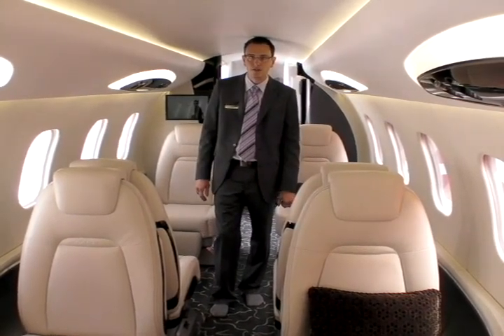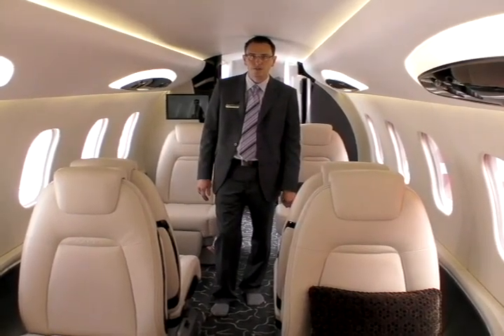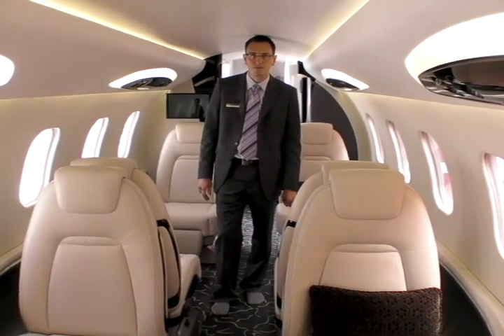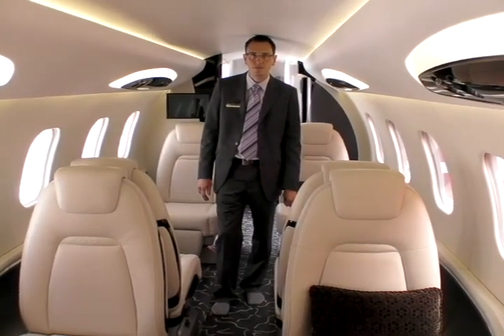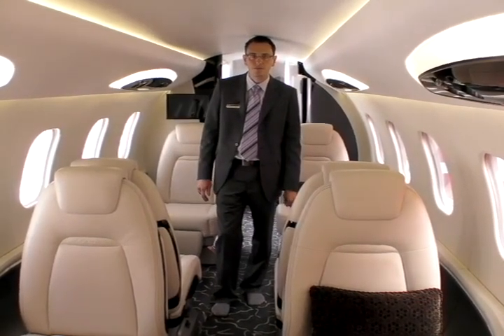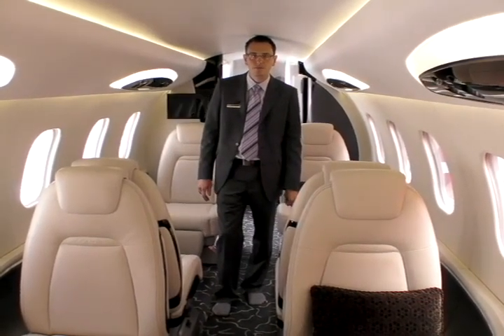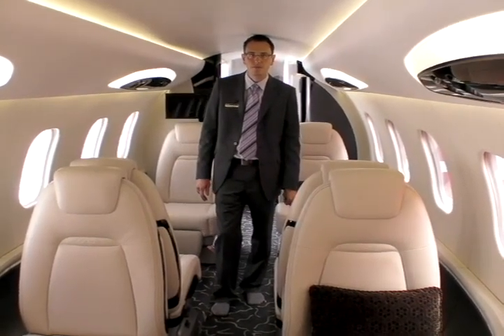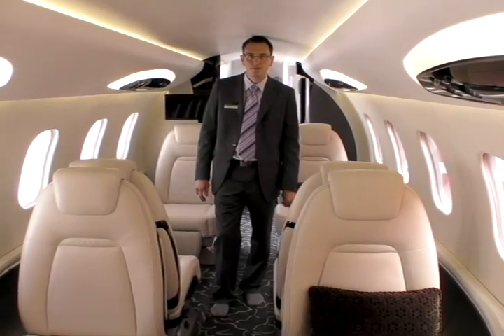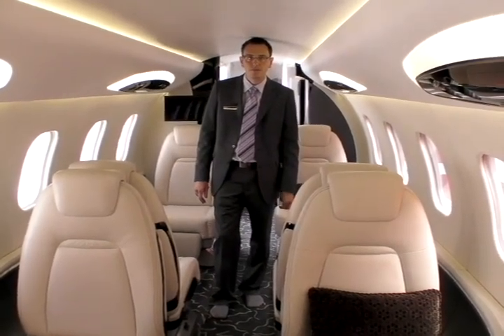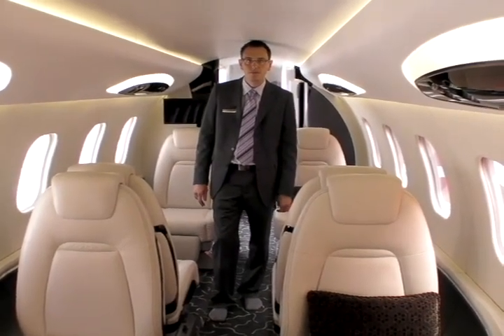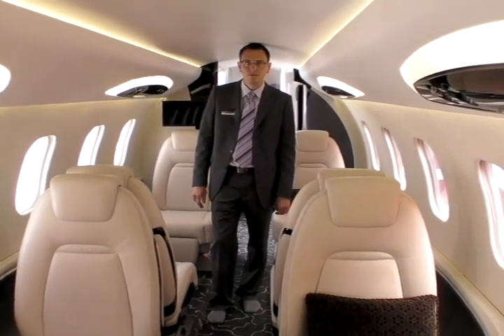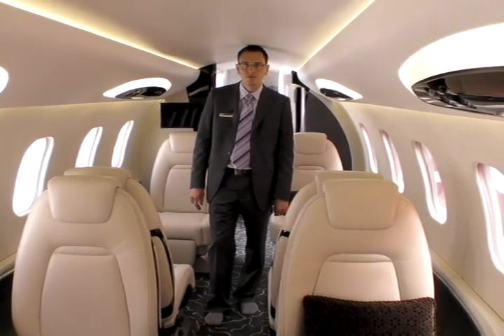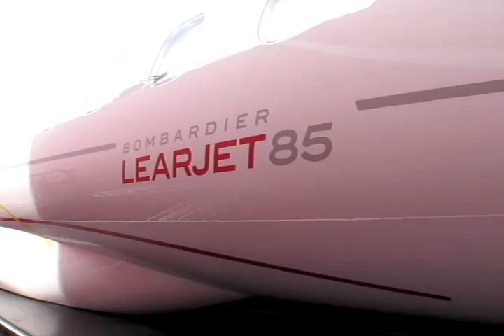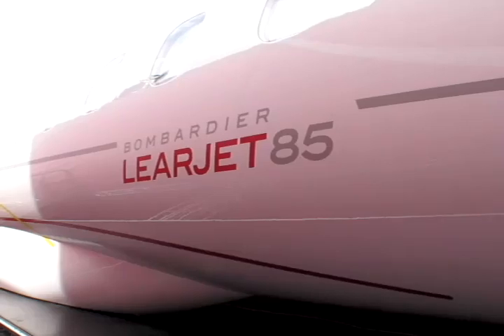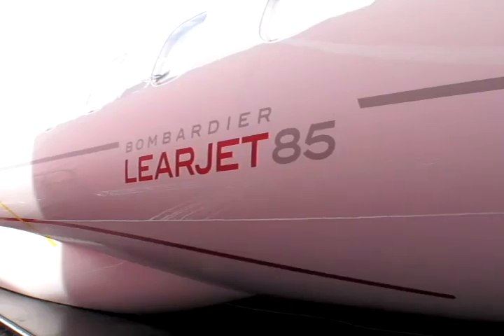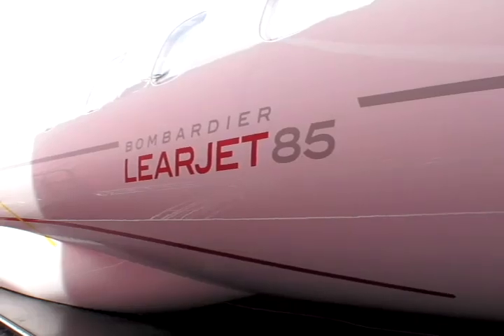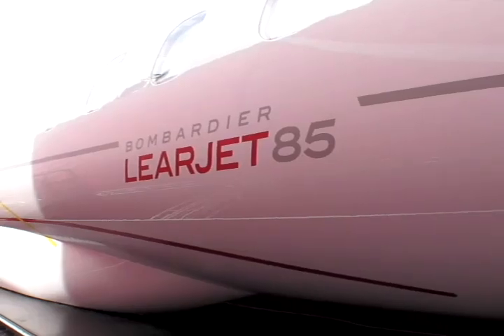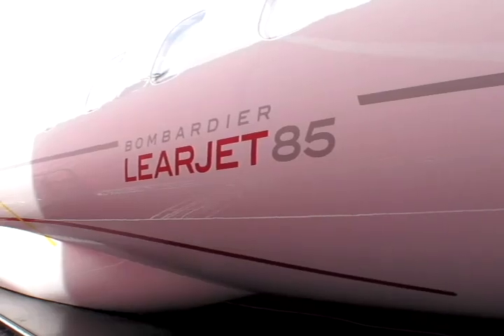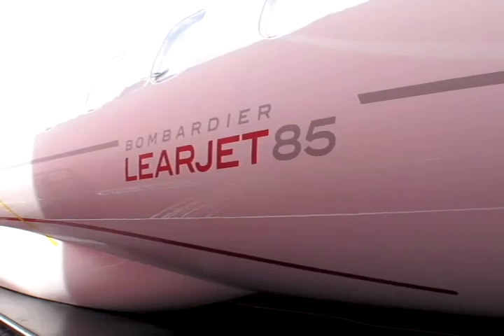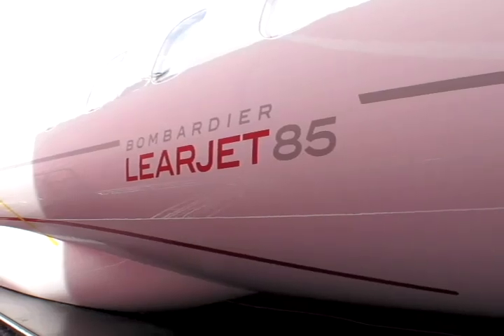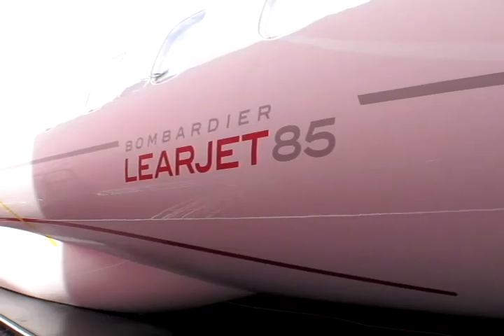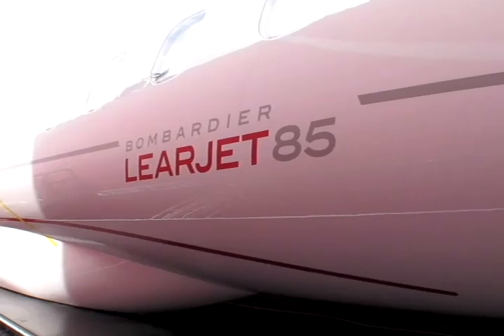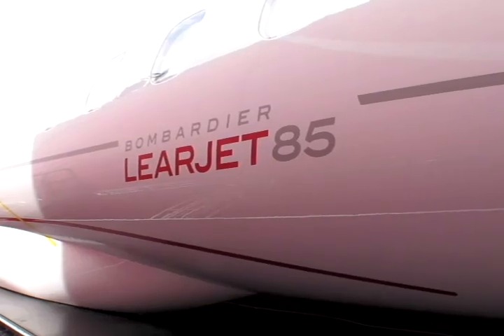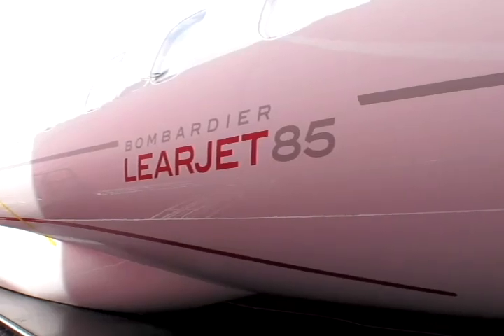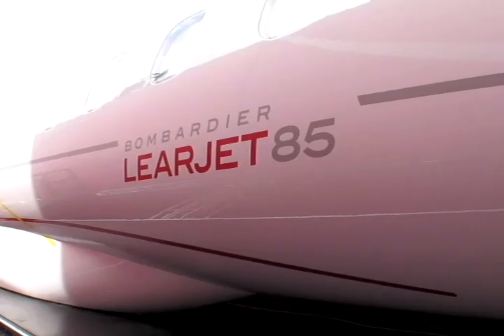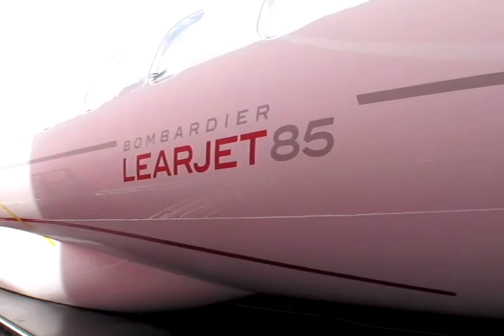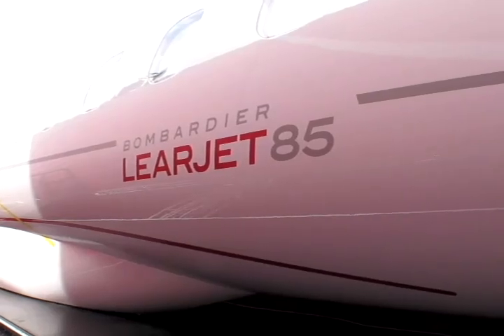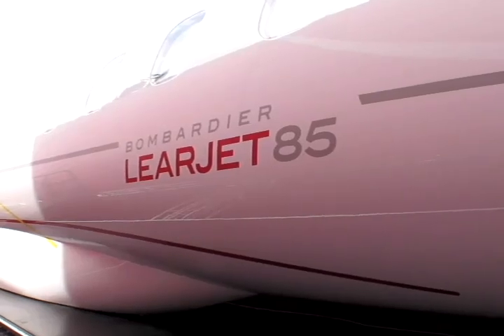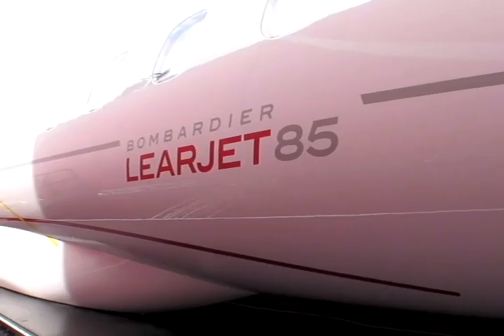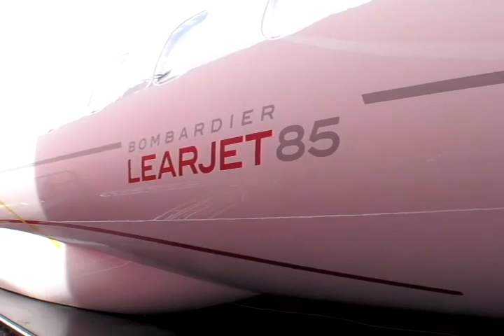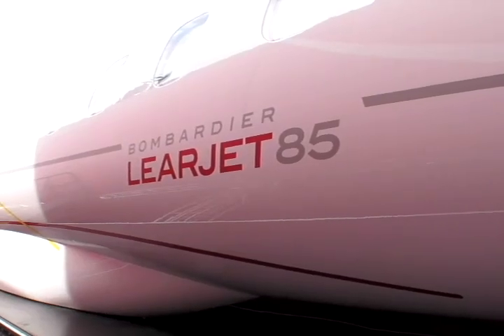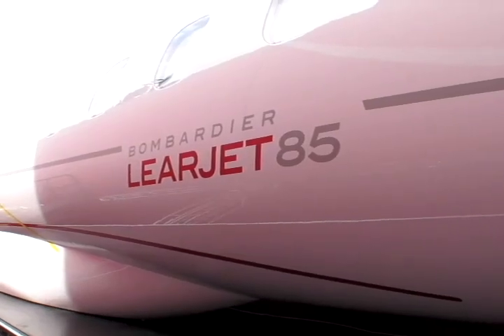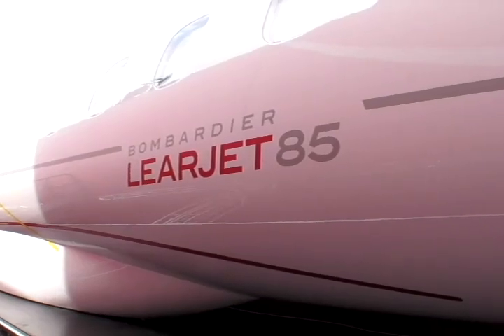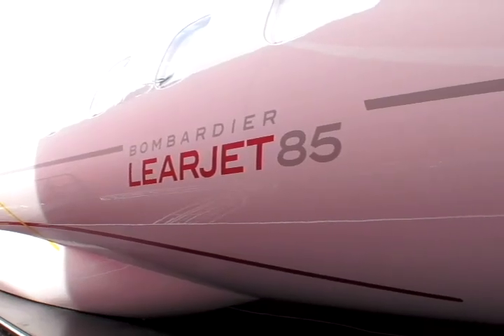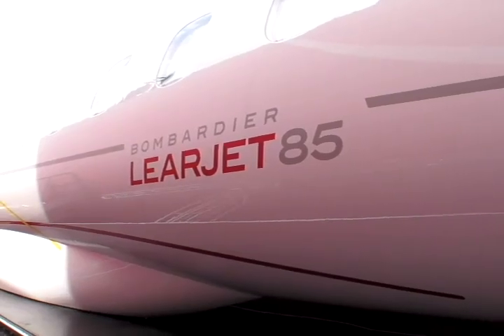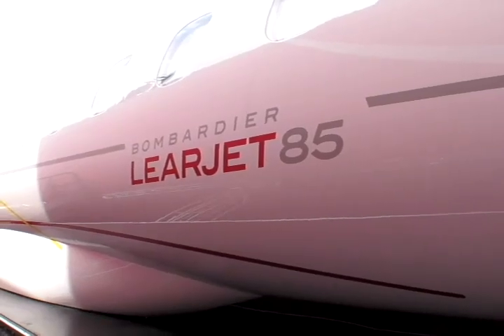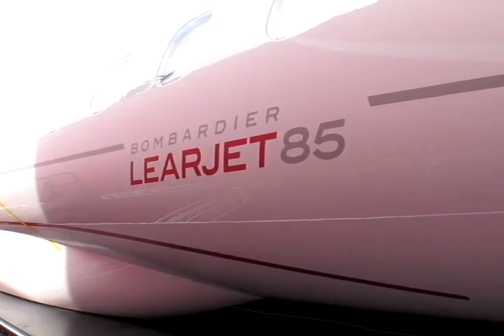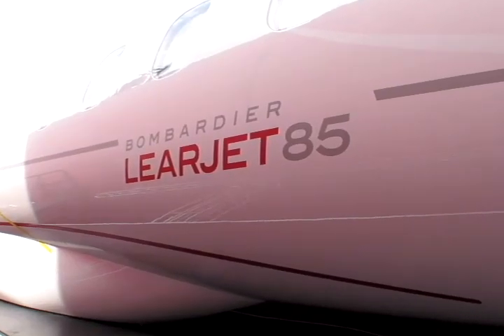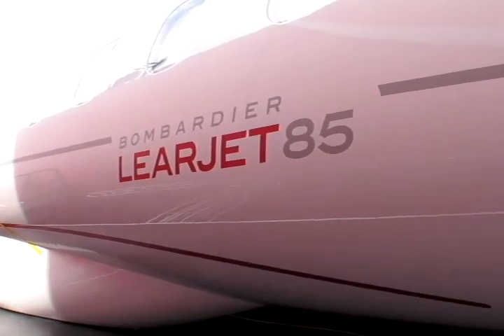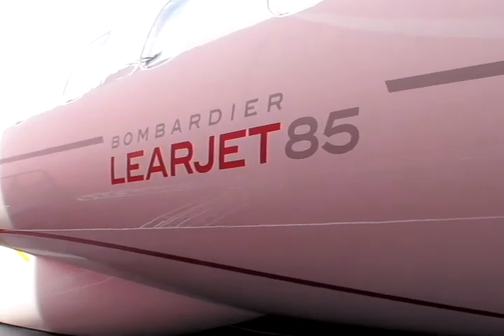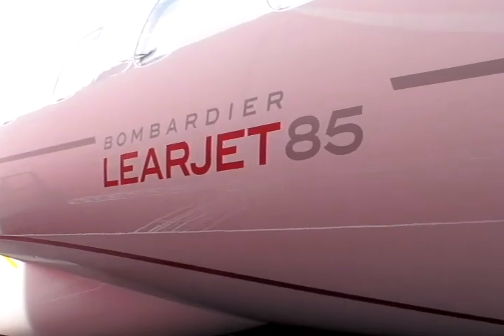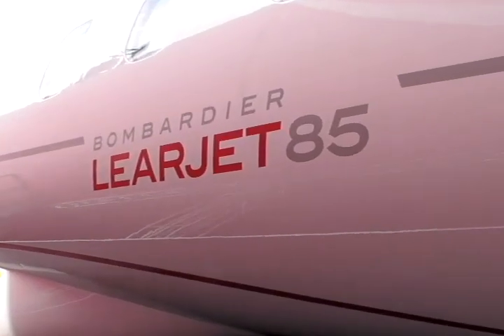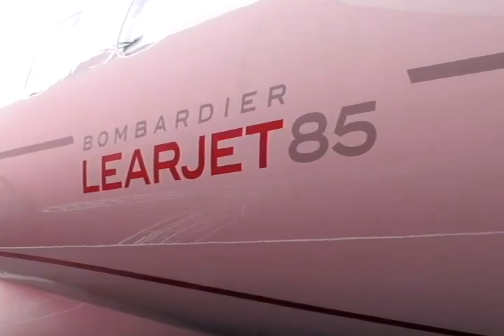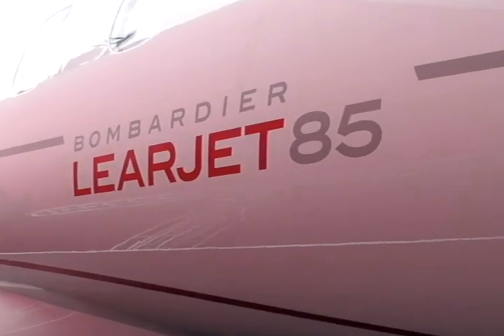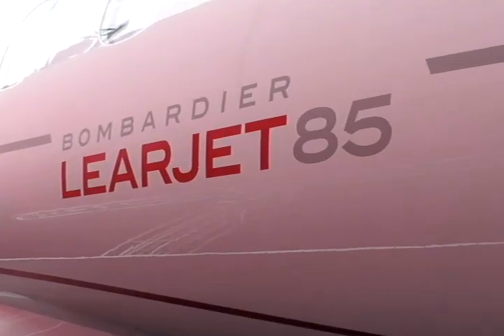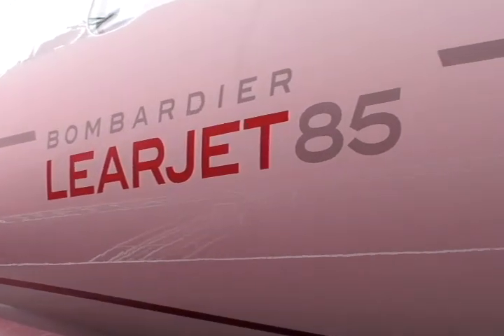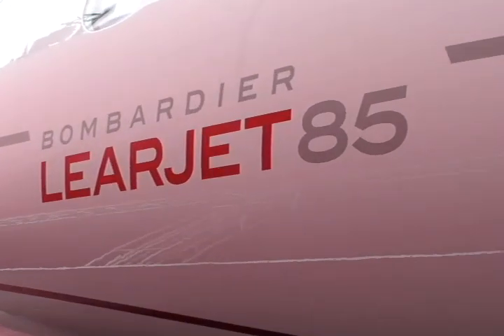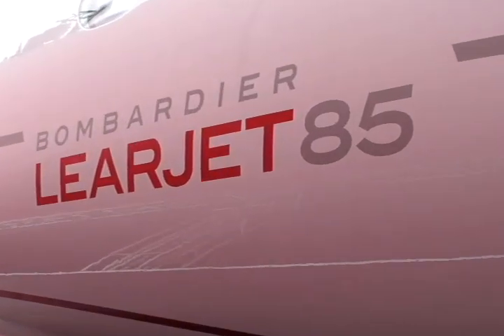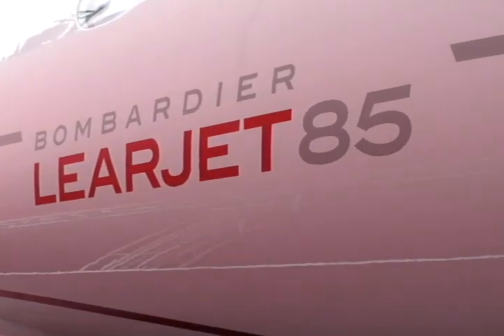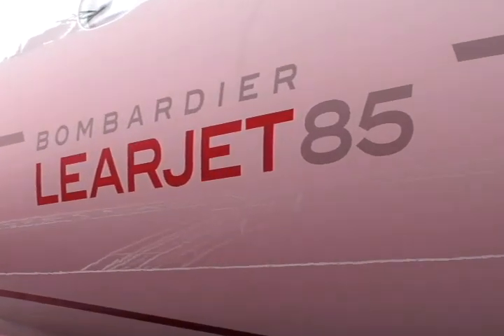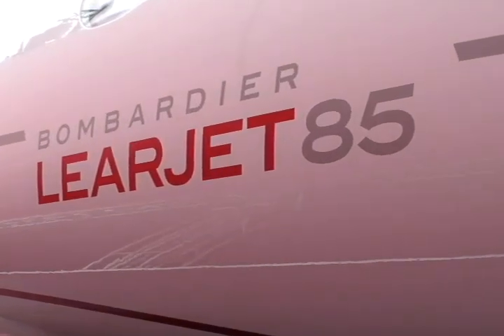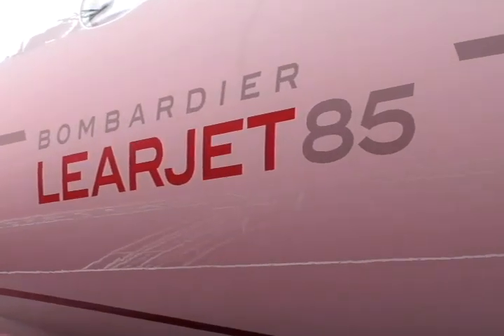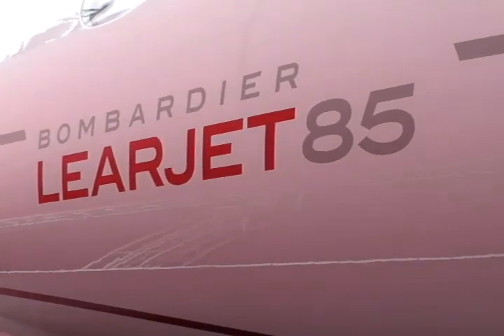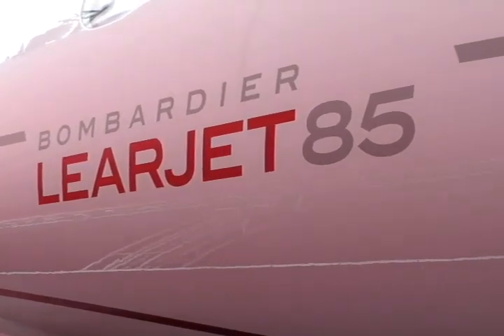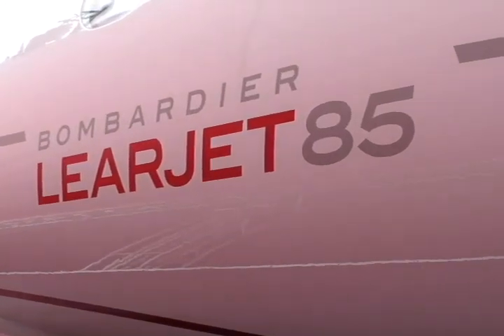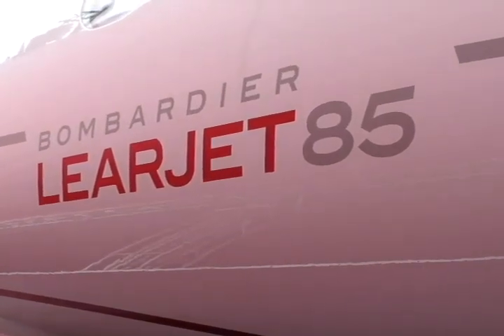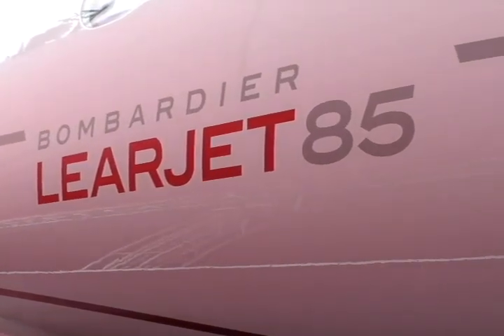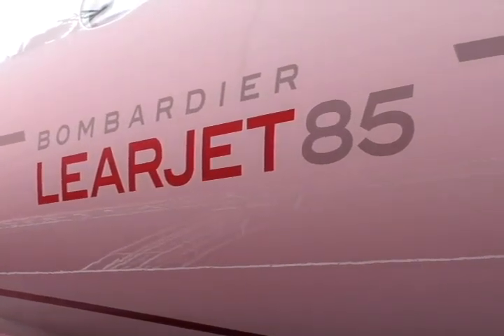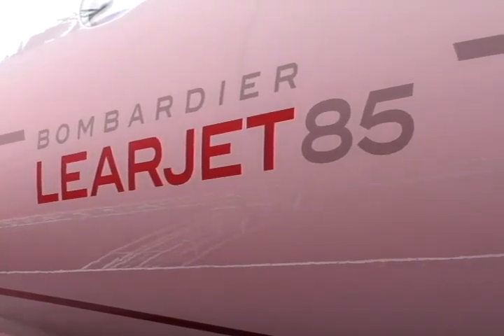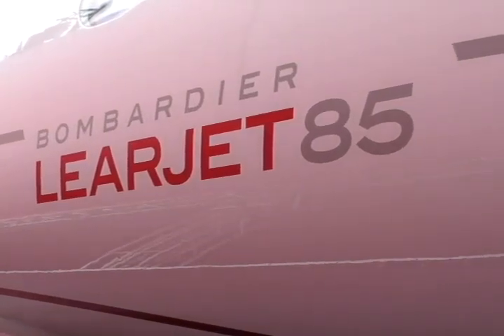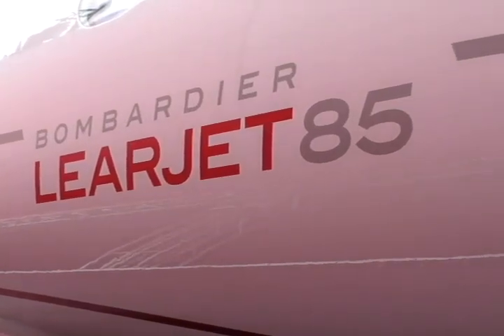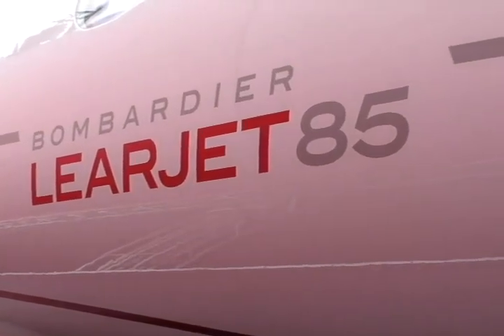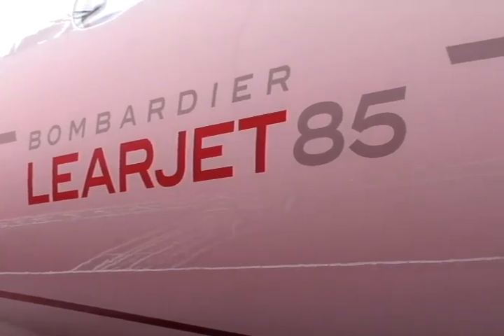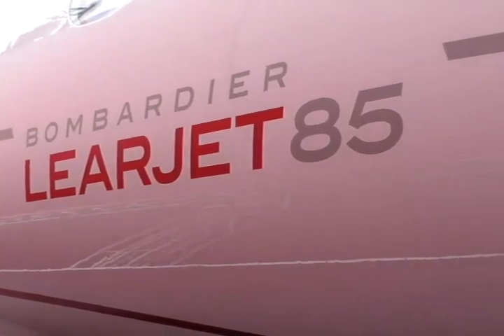Bombardier plans to build the first 400 Learjet 85s at a new plant in Mexico, with first deliveries hoped for in 2012.